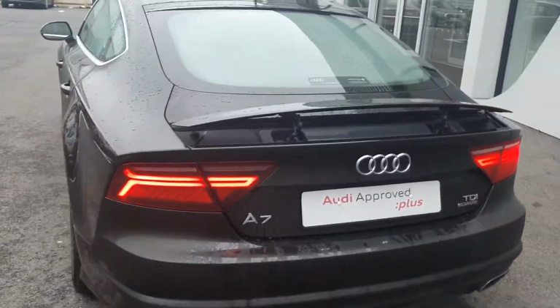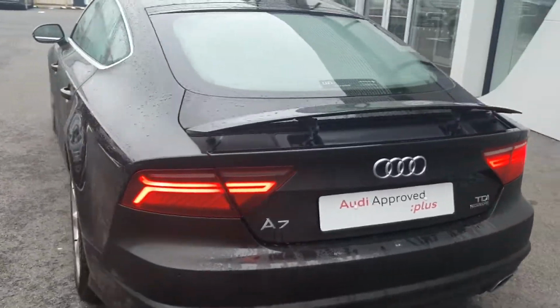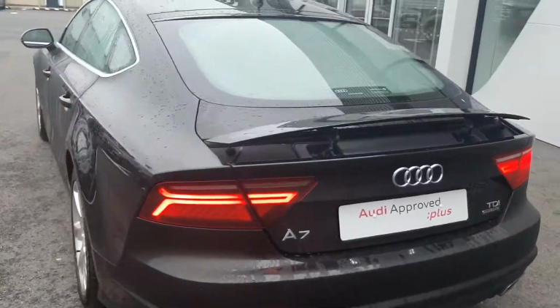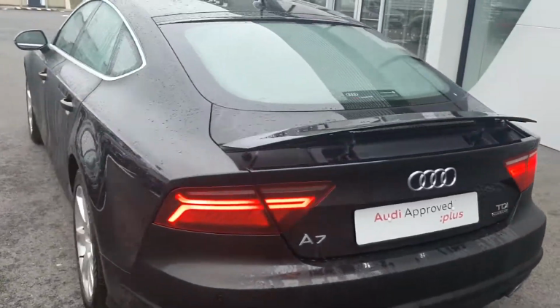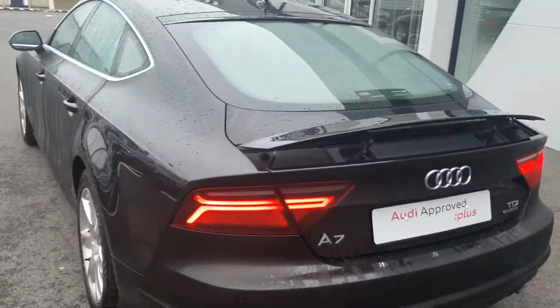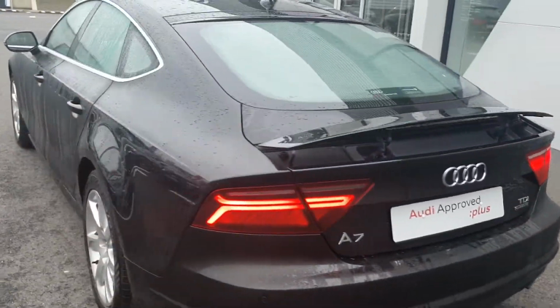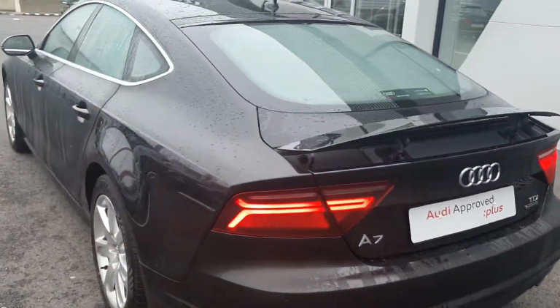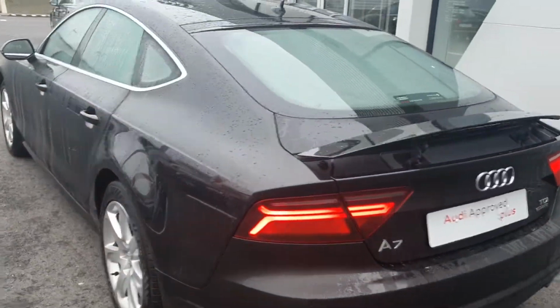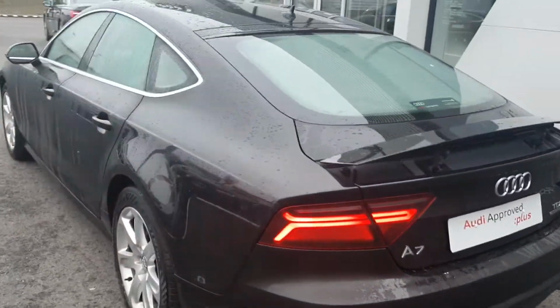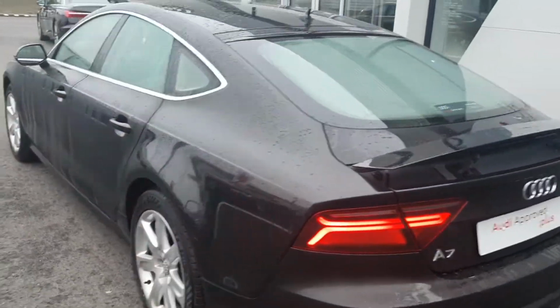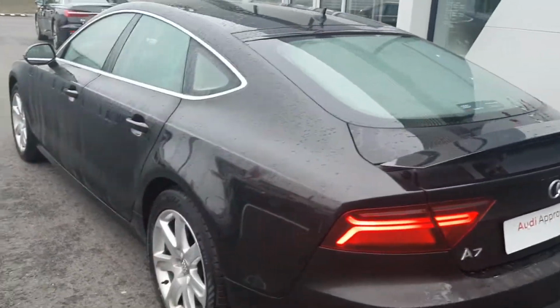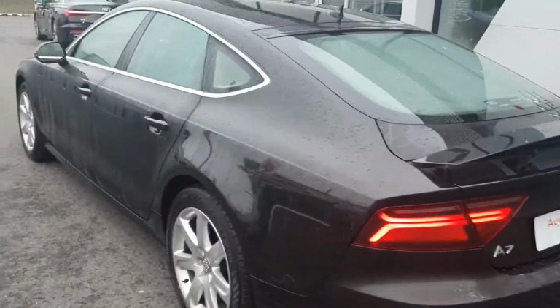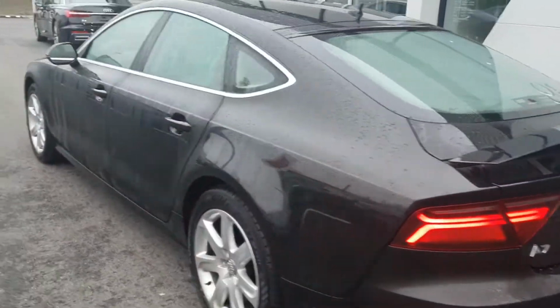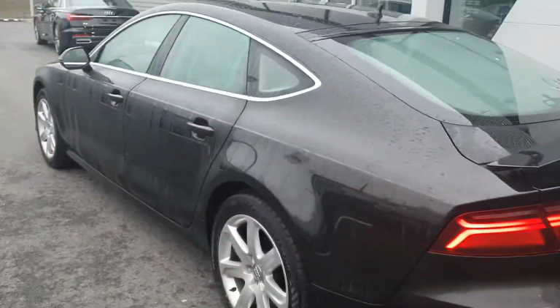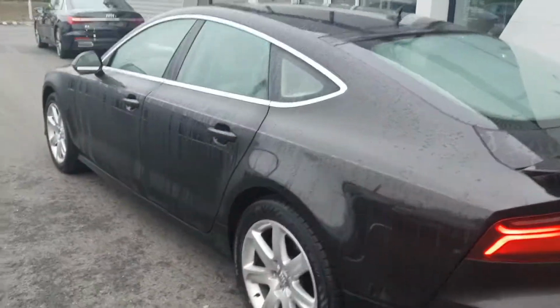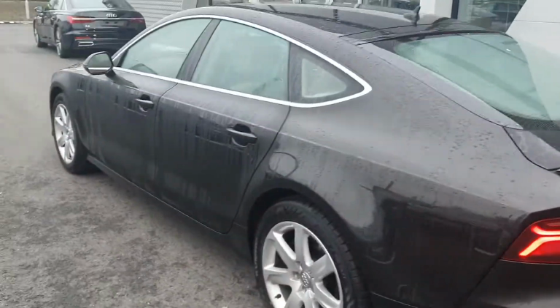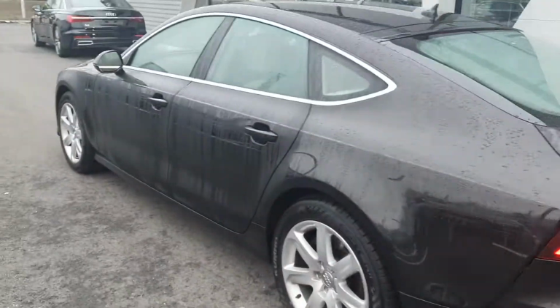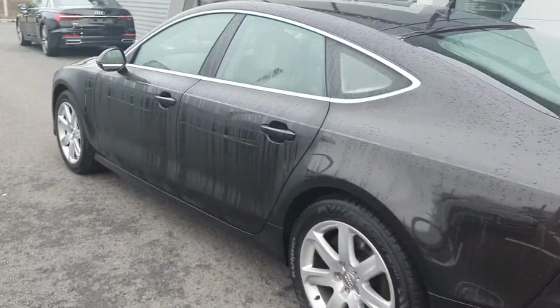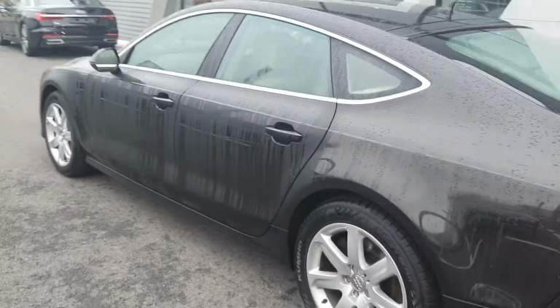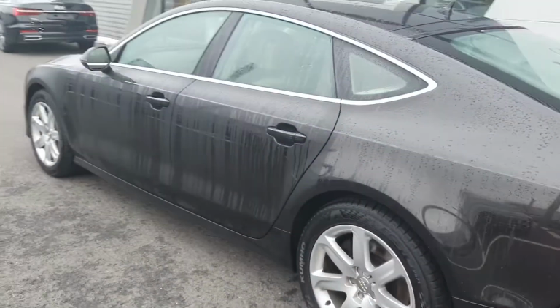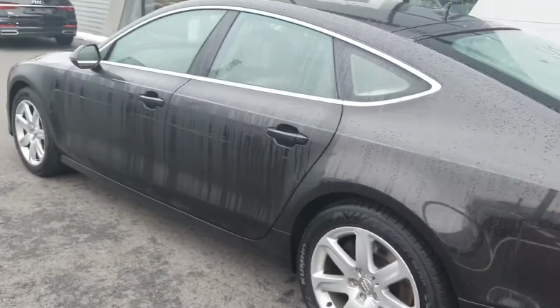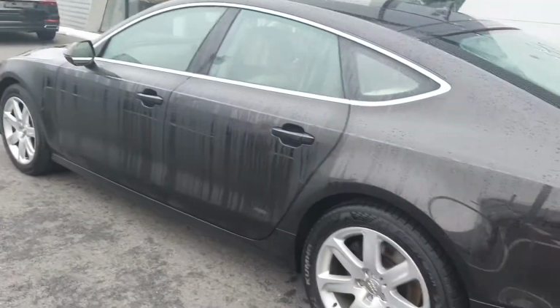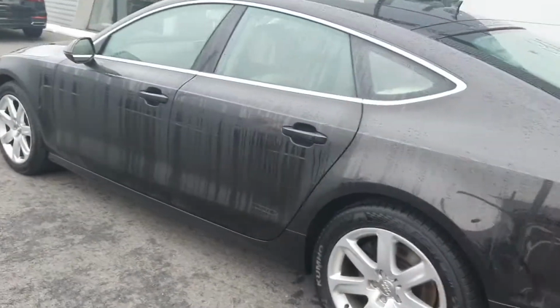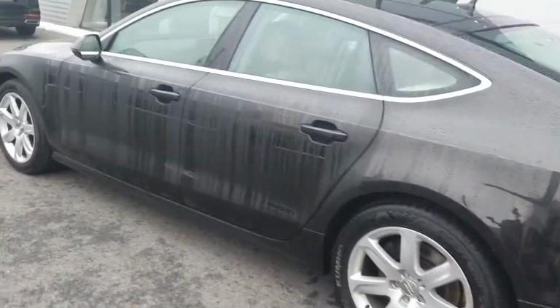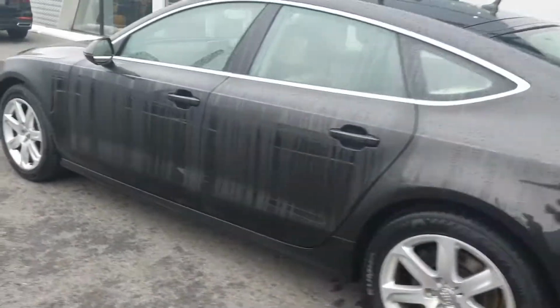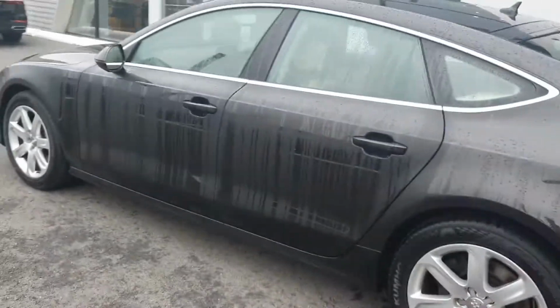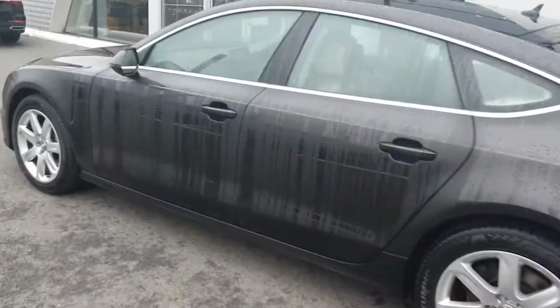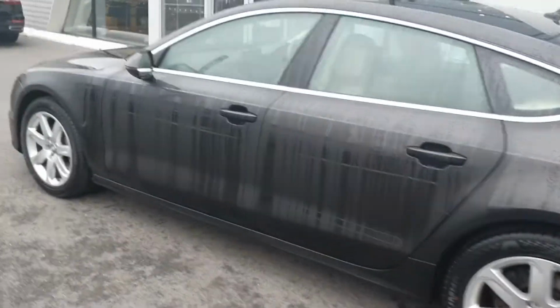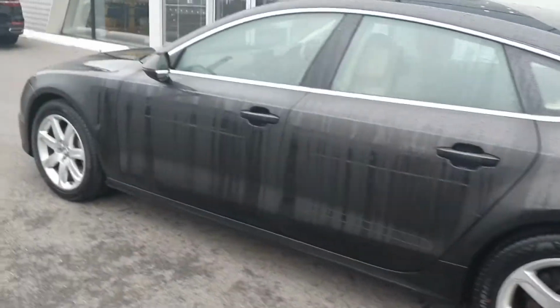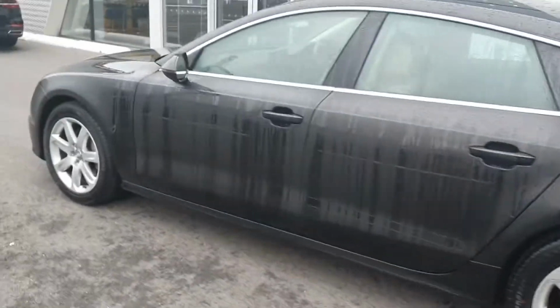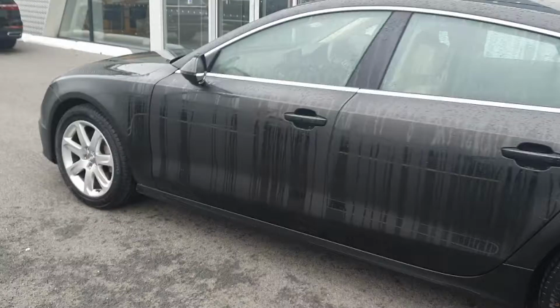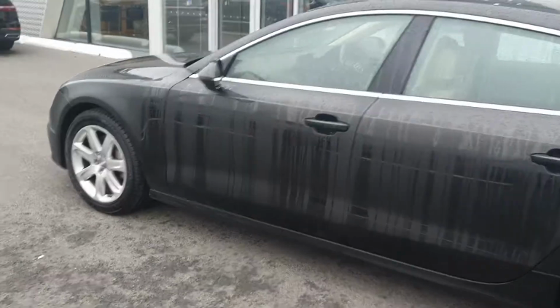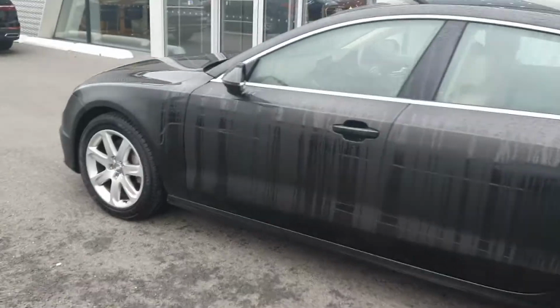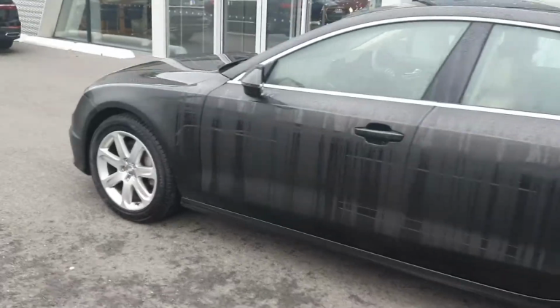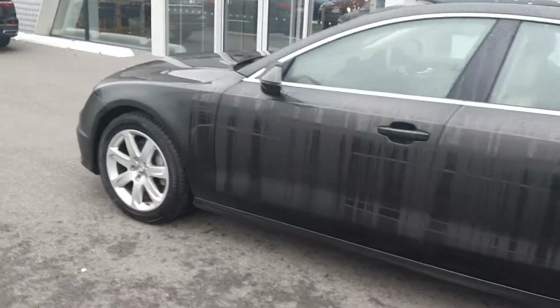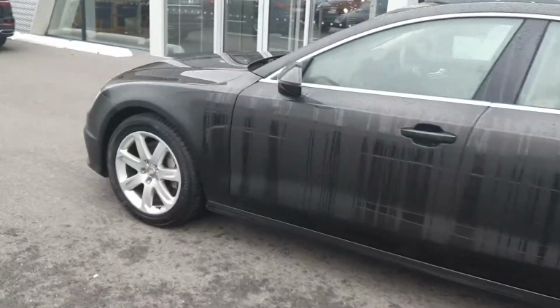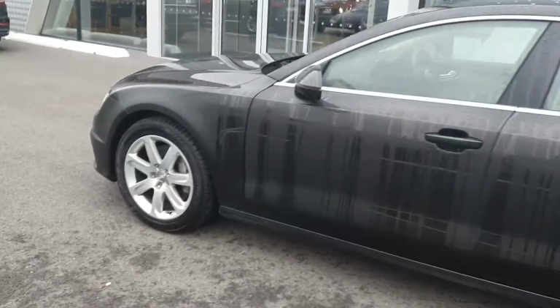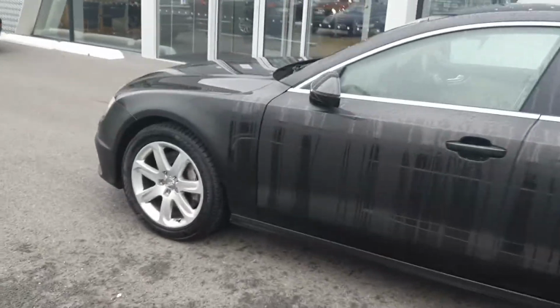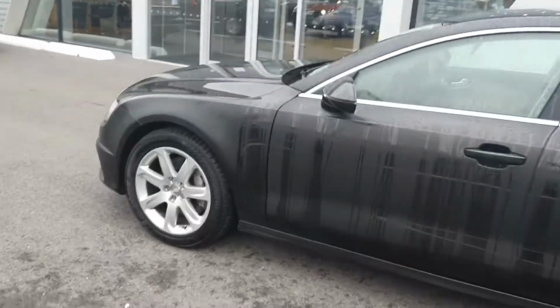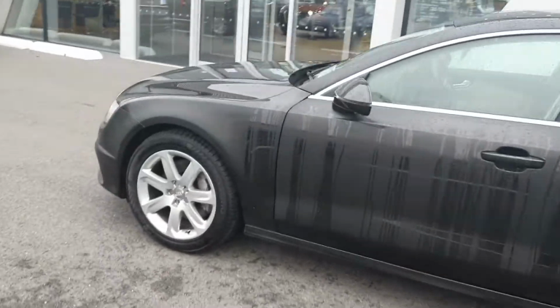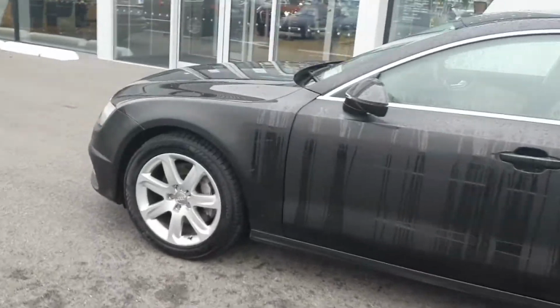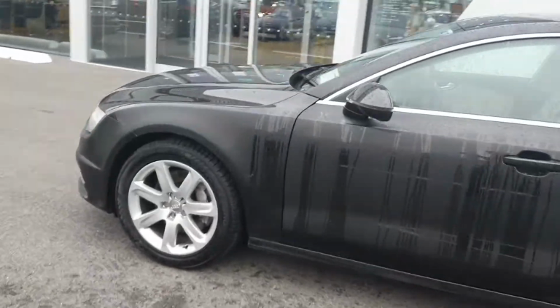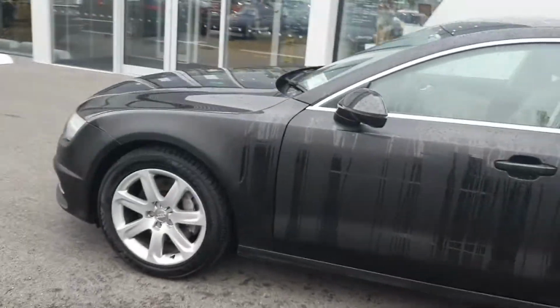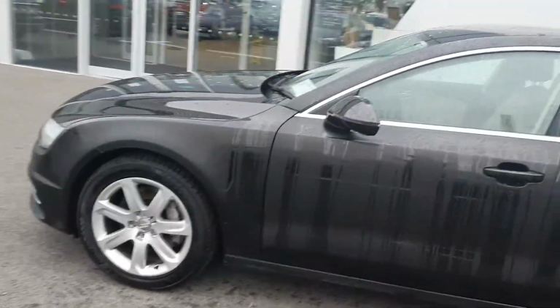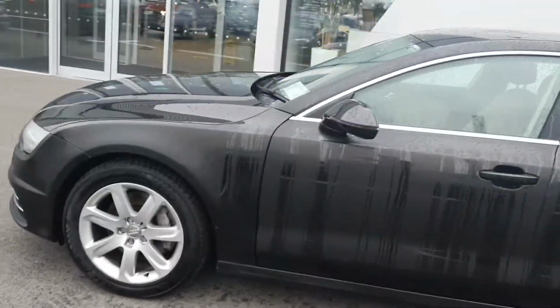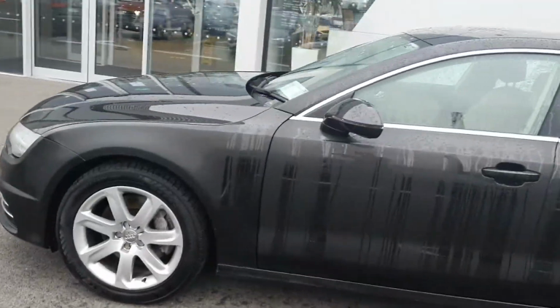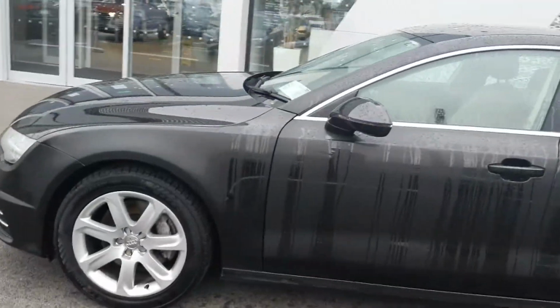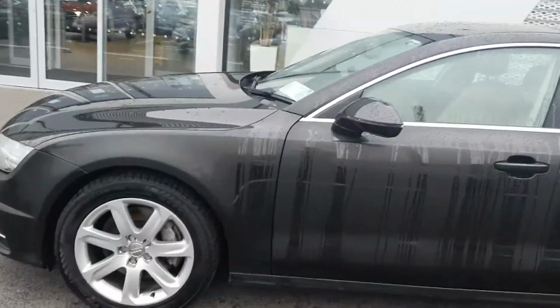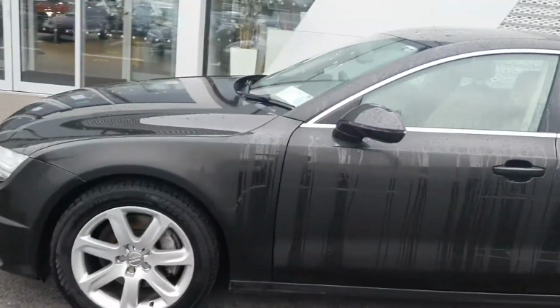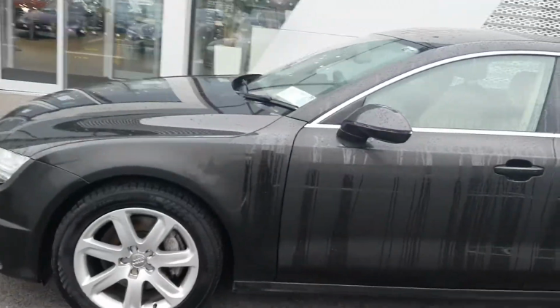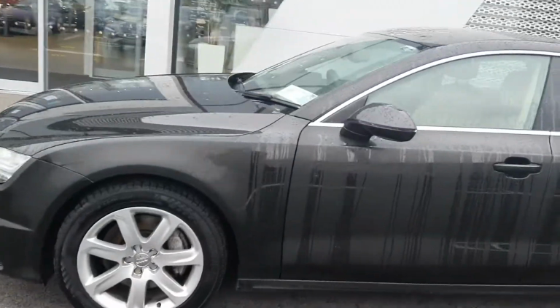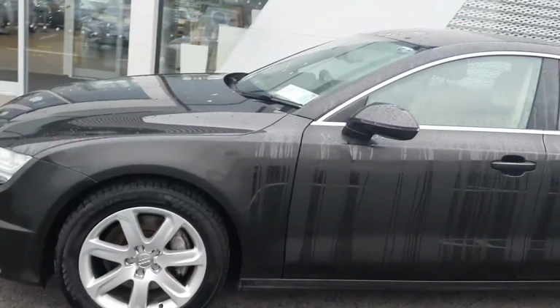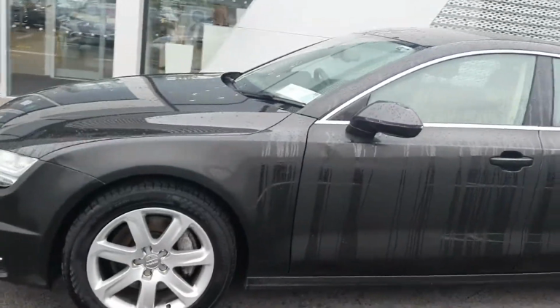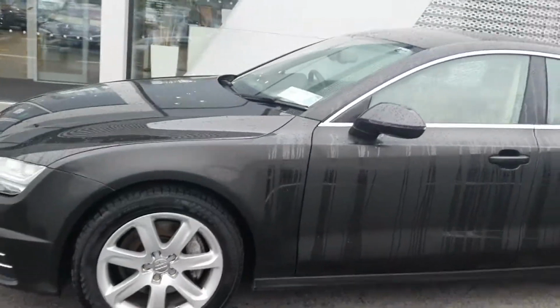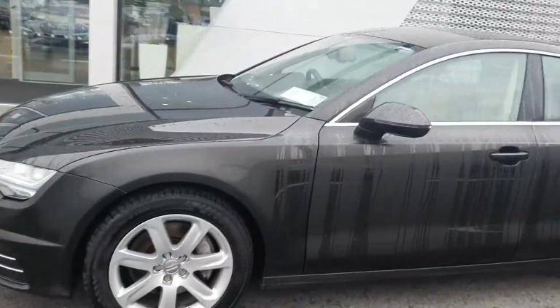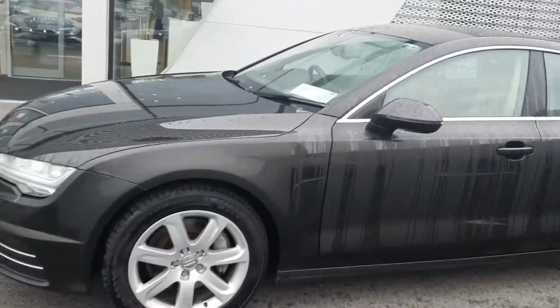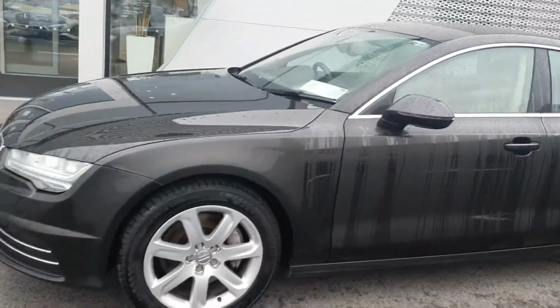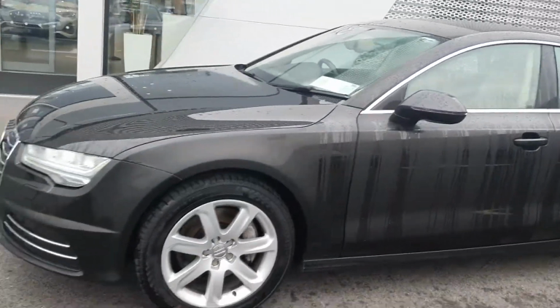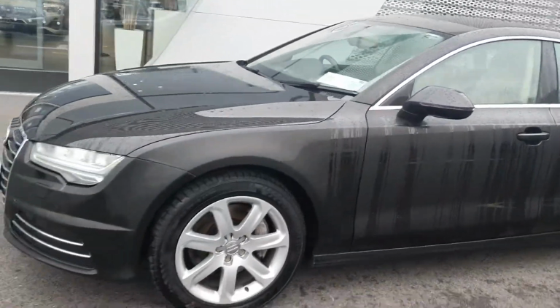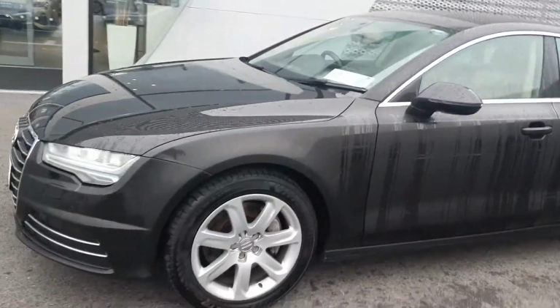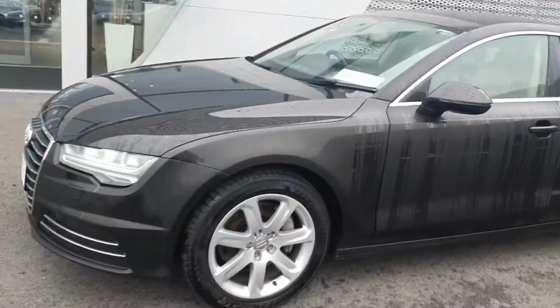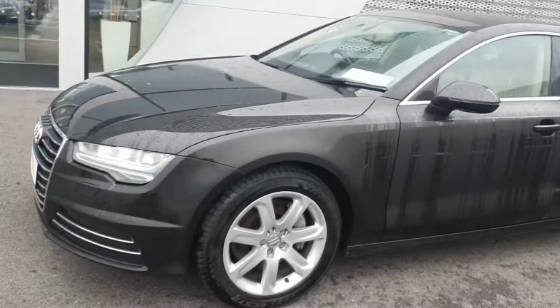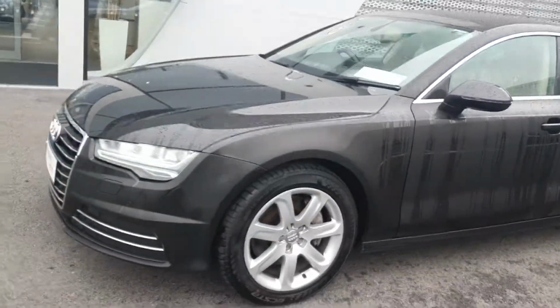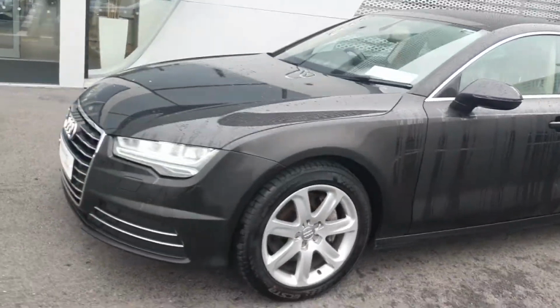It has 117,000km on the clock and will come with a full 12-month Audi approved post warranty.